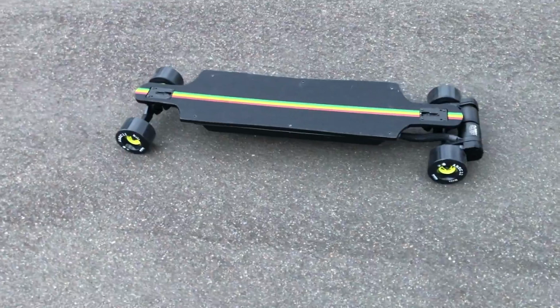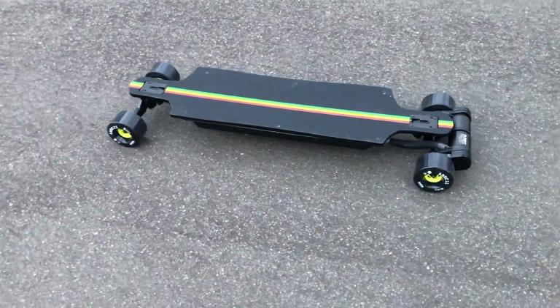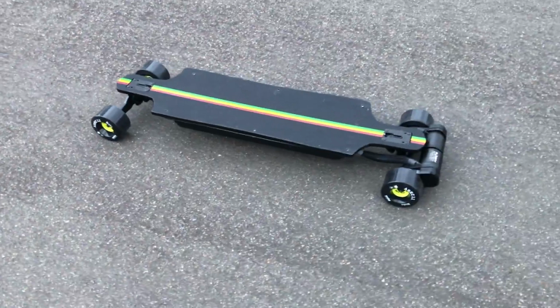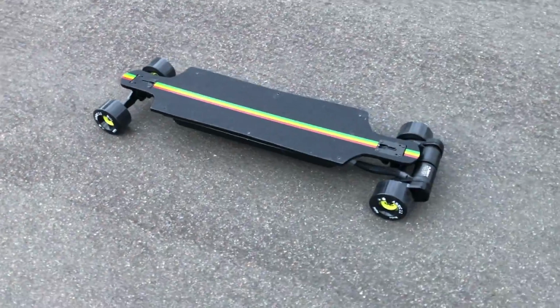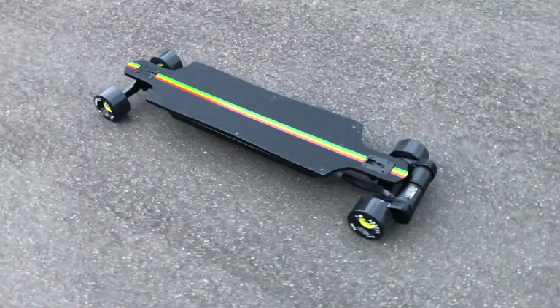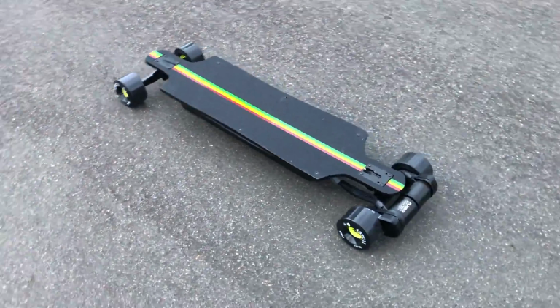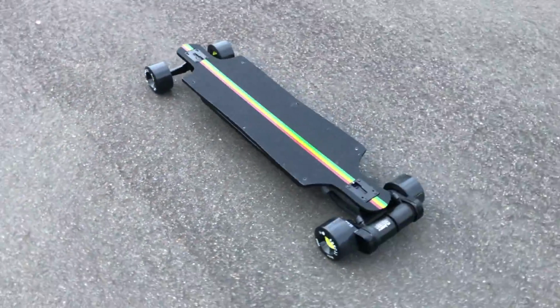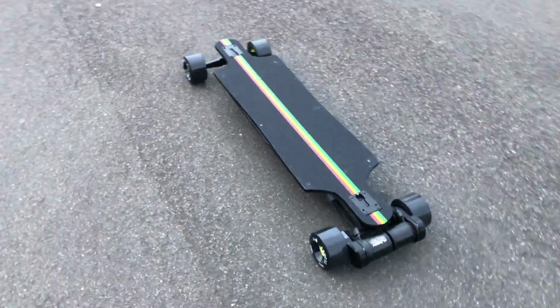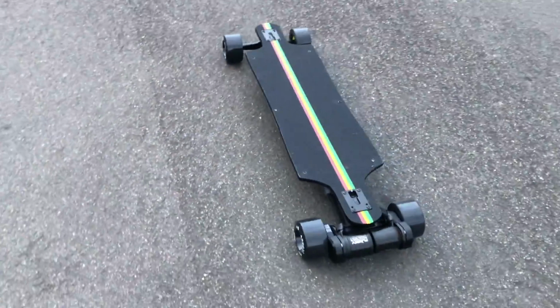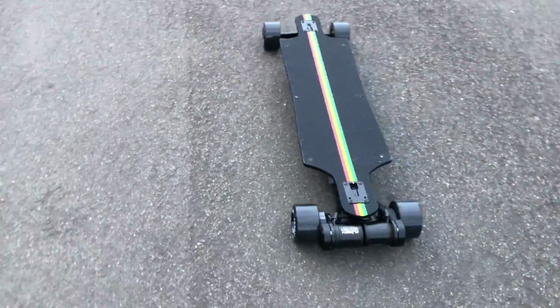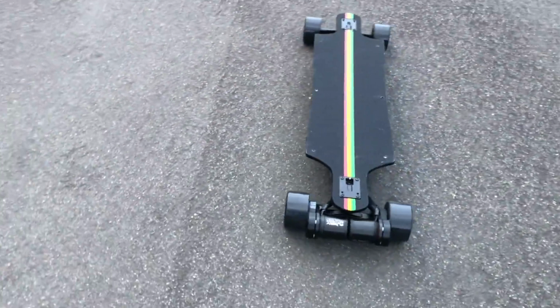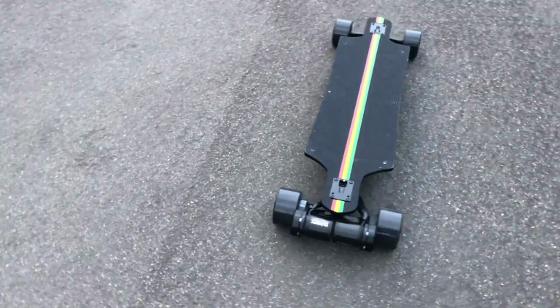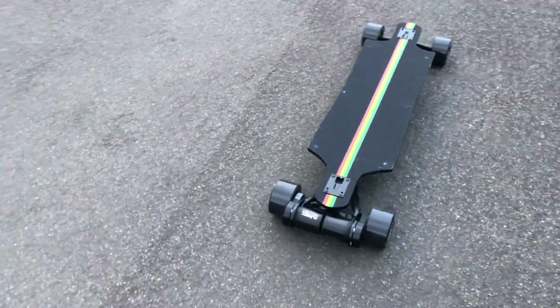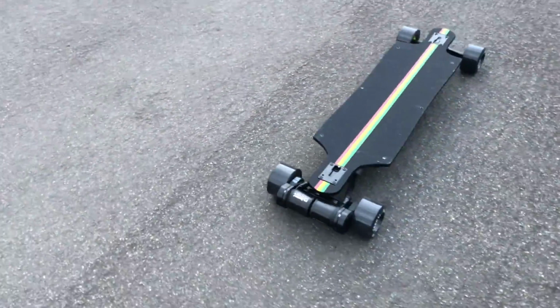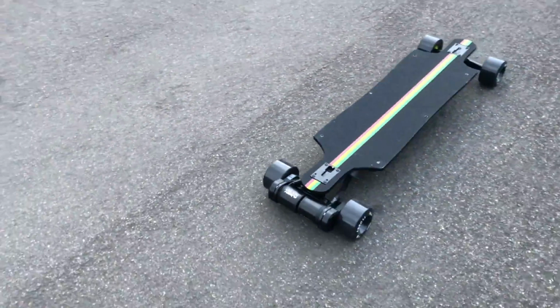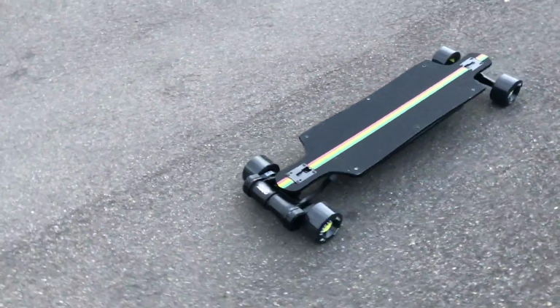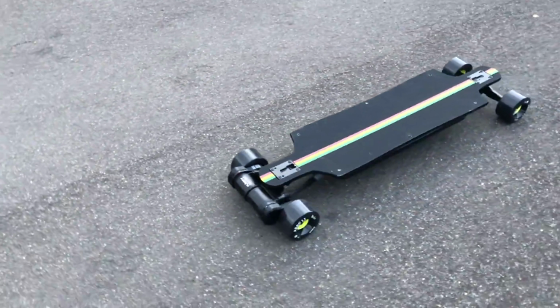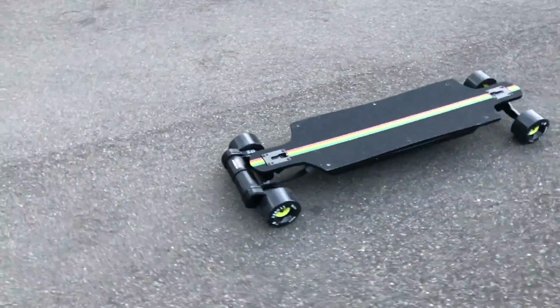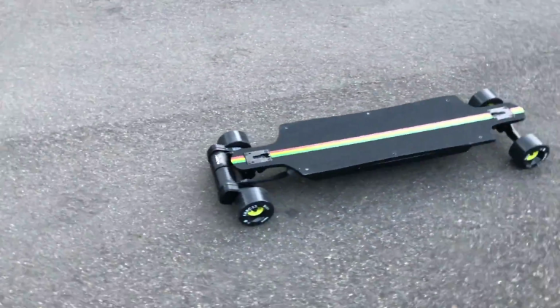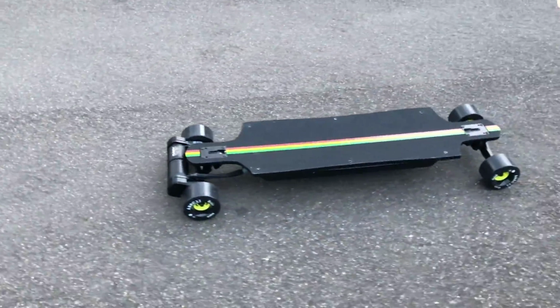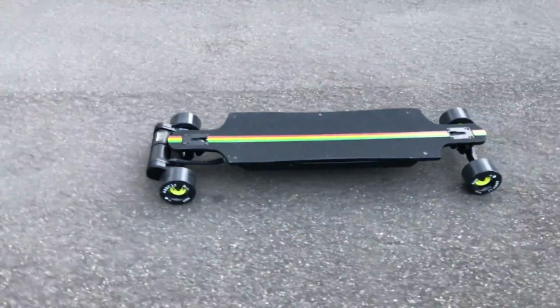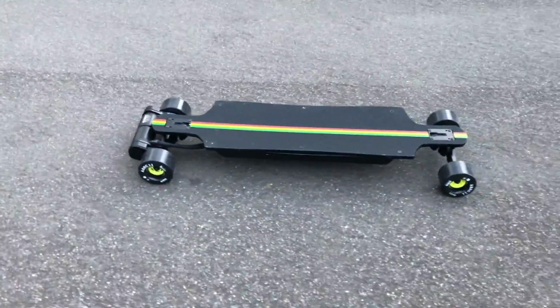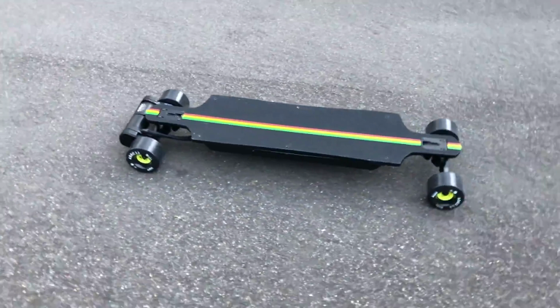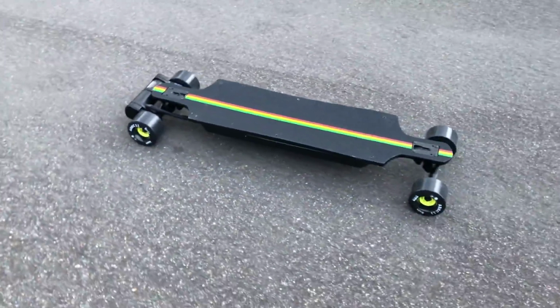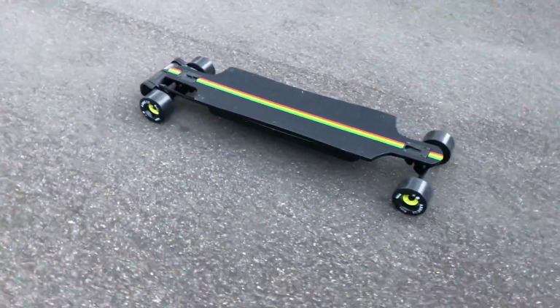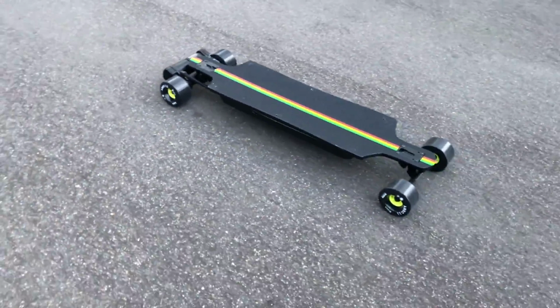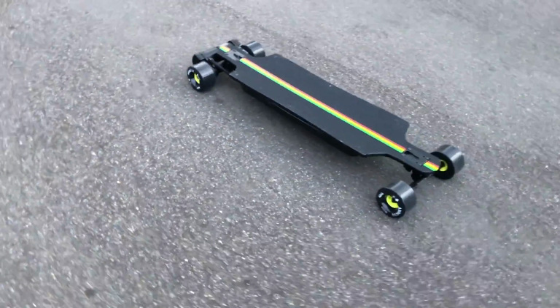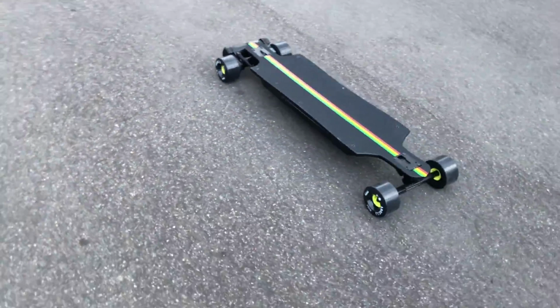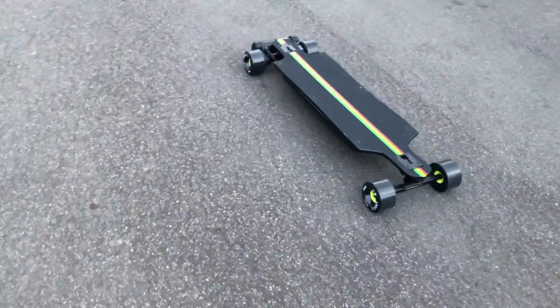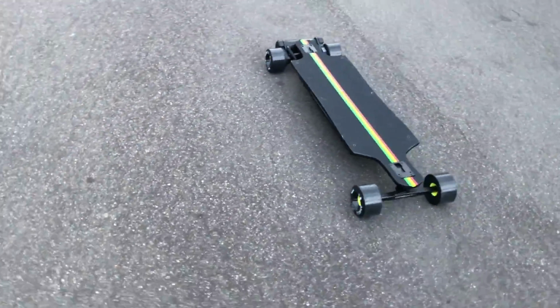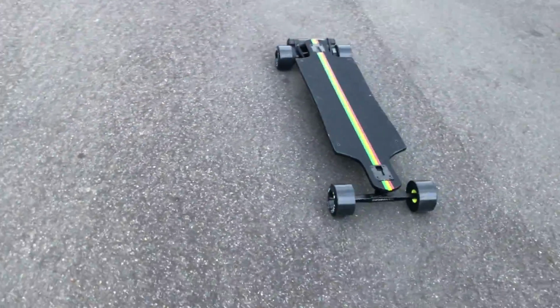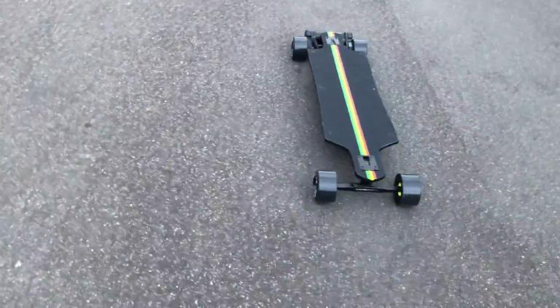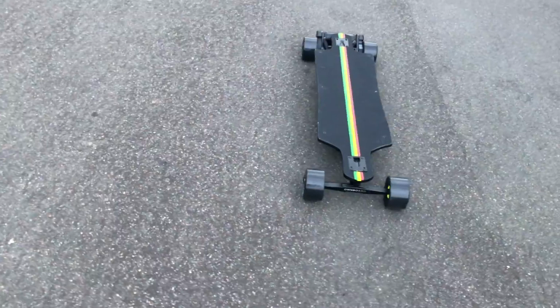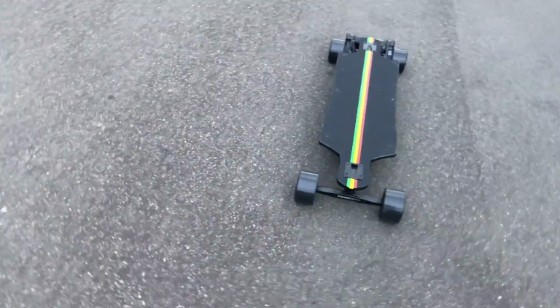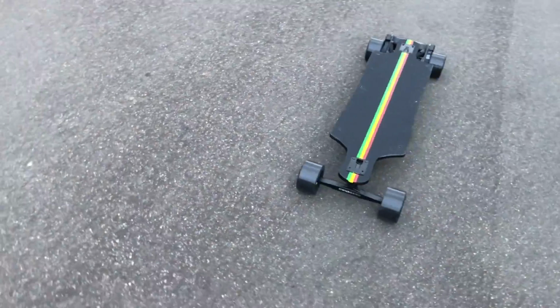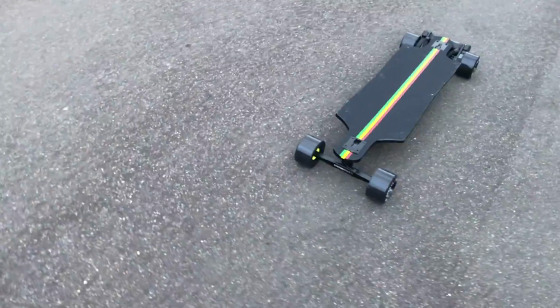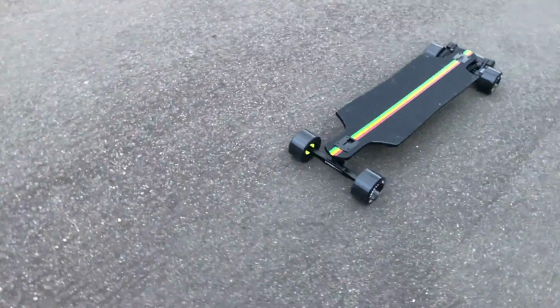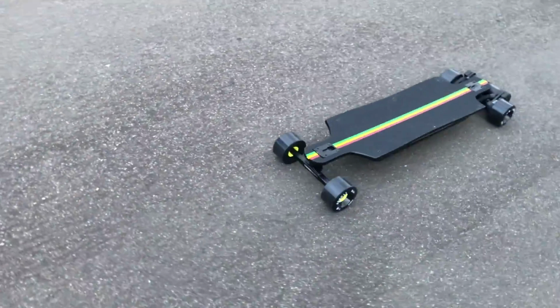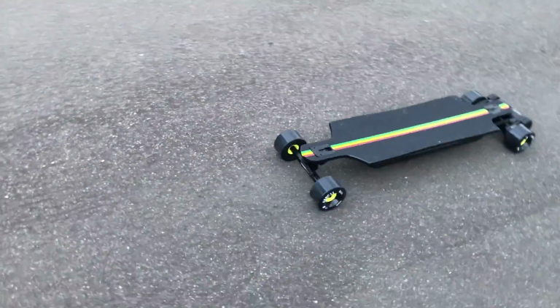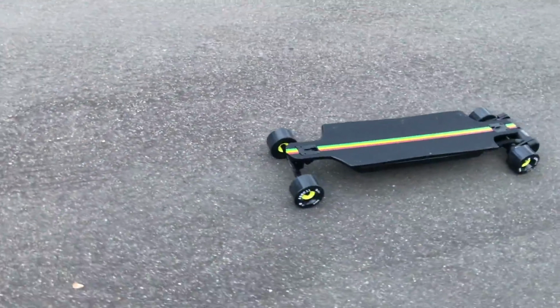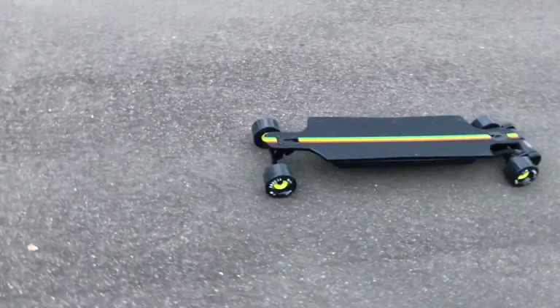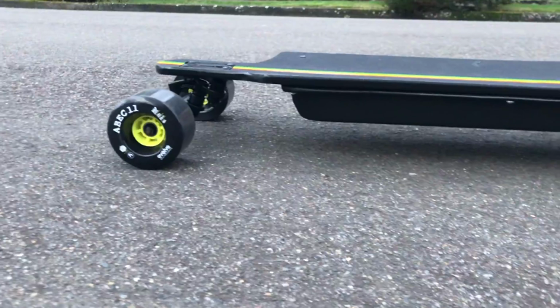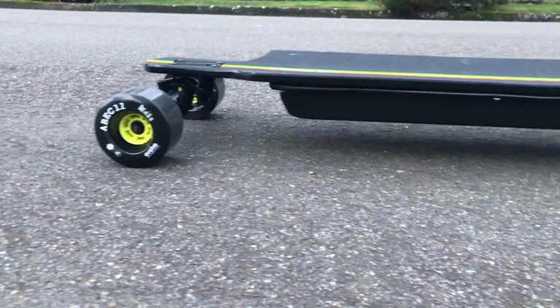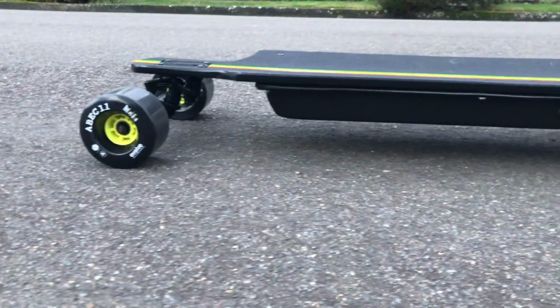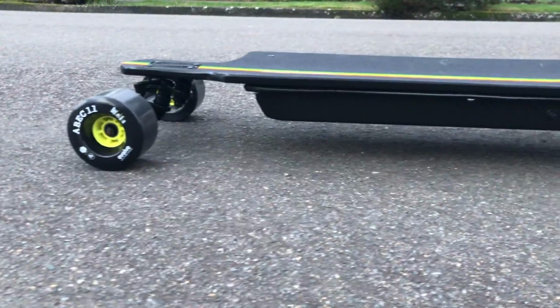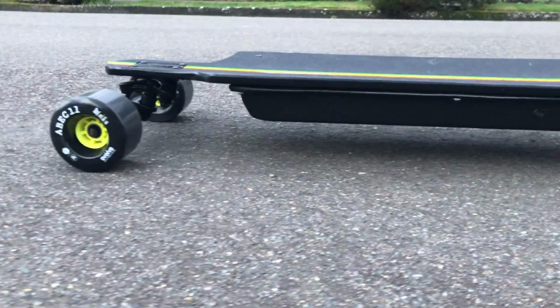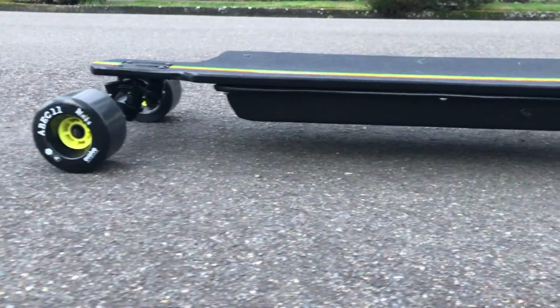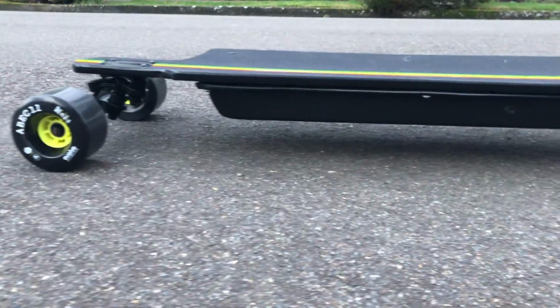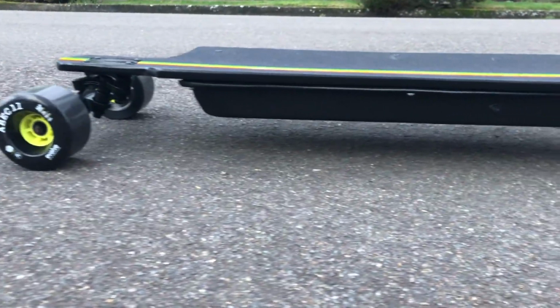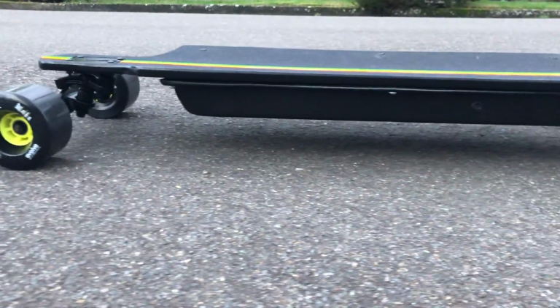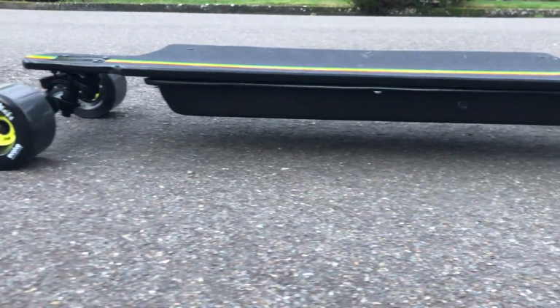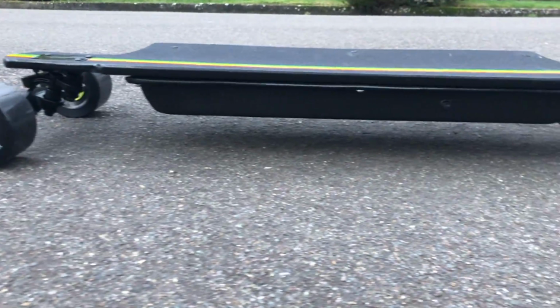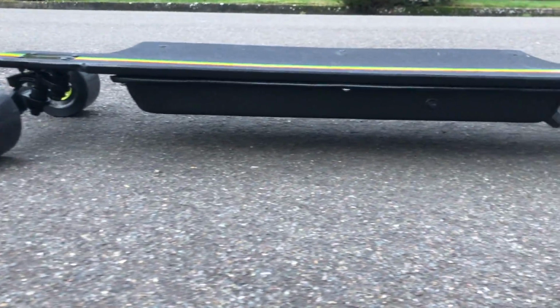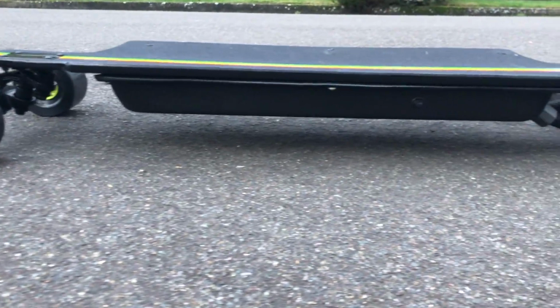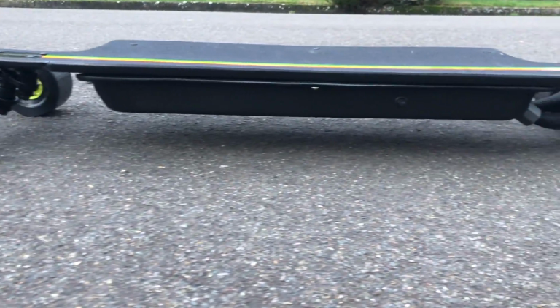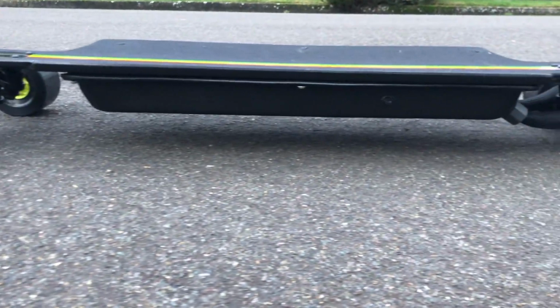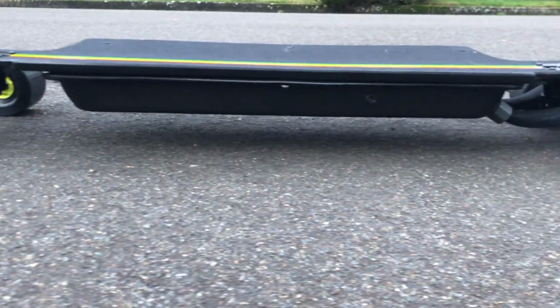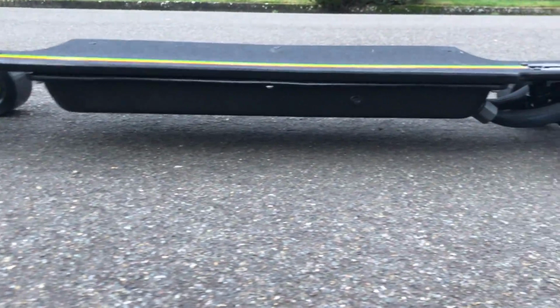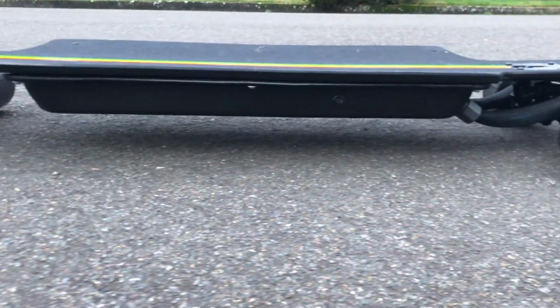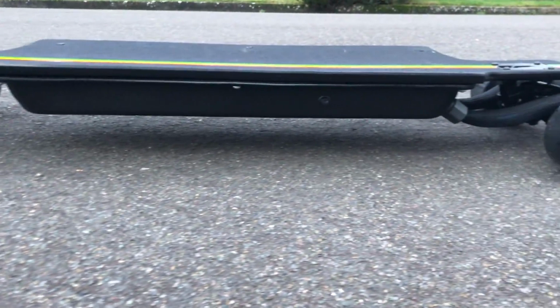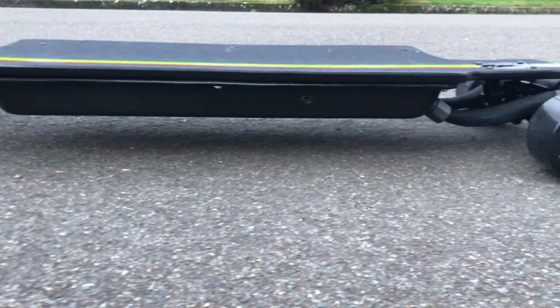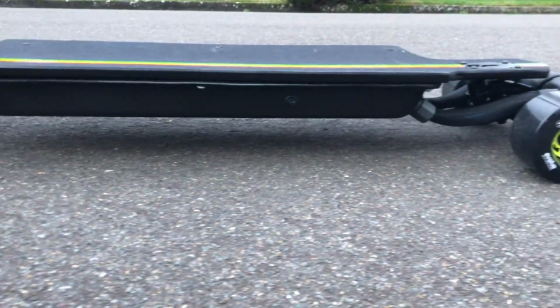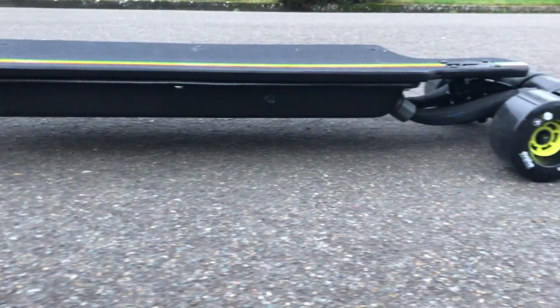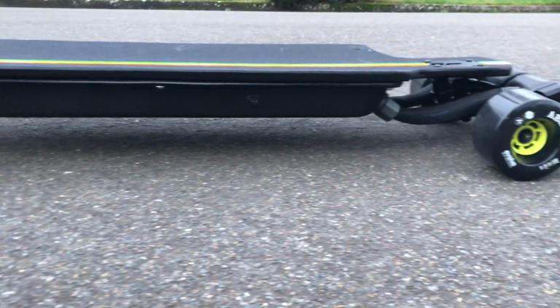So there you guys have it — that's how we built the Demon. The remainder of this video is just going to be a compilation of us testing and riding this board, so we hope you enjoy.